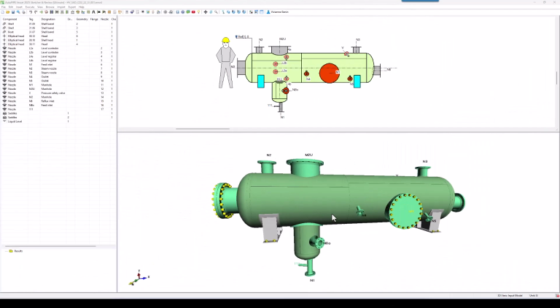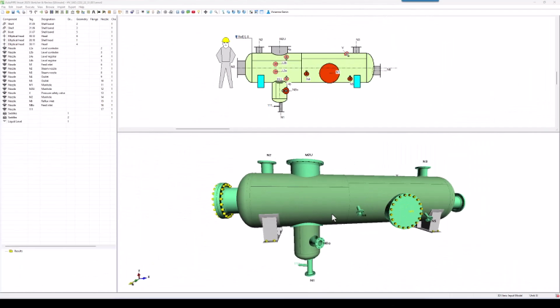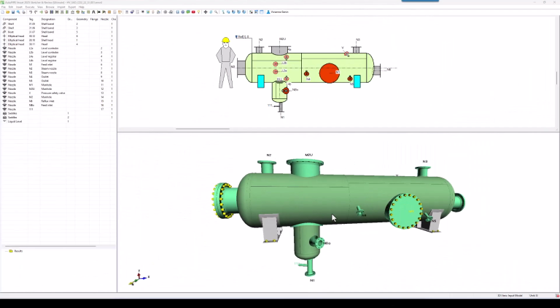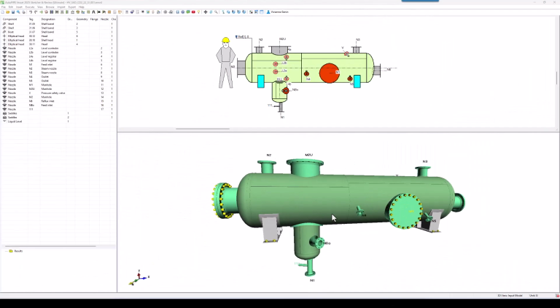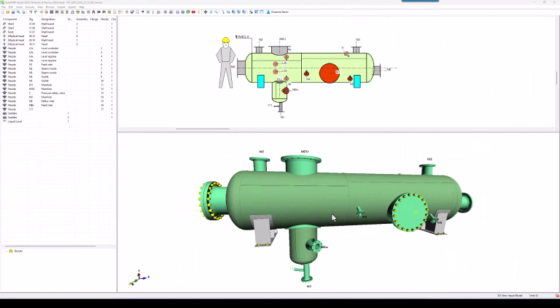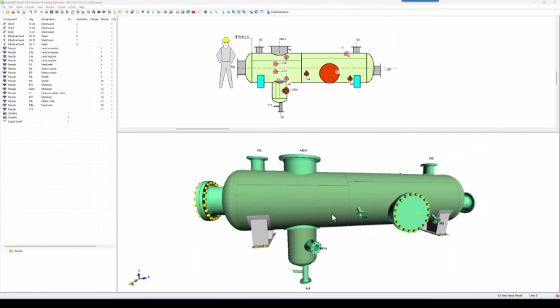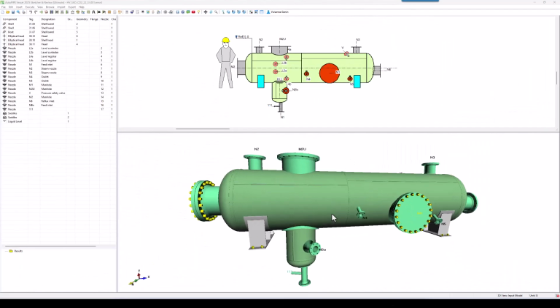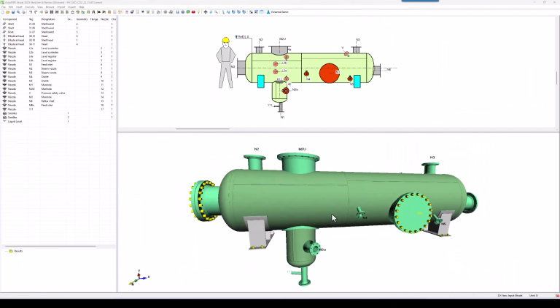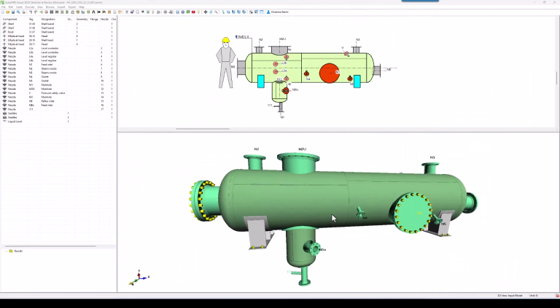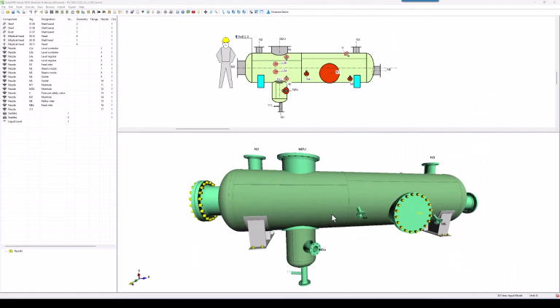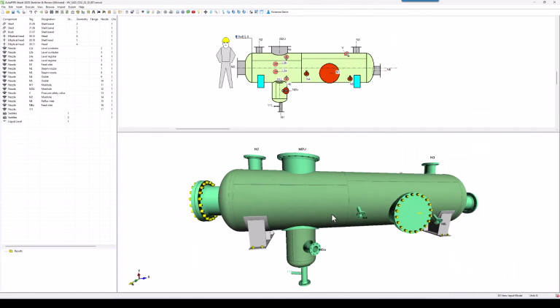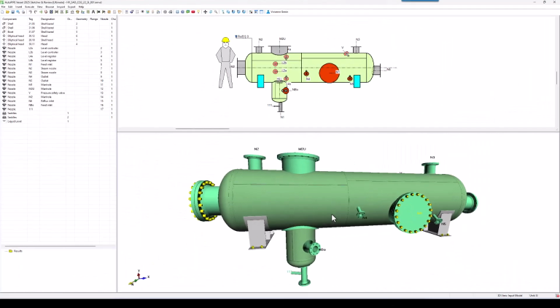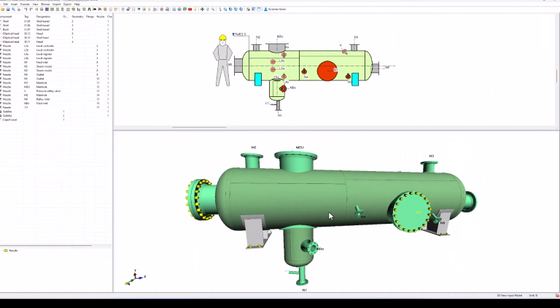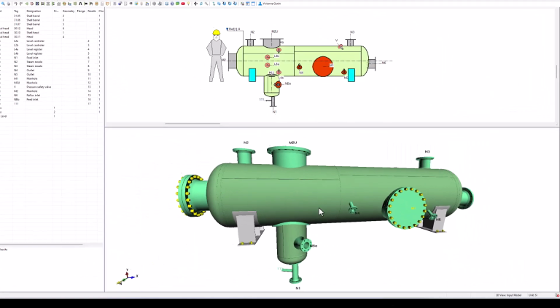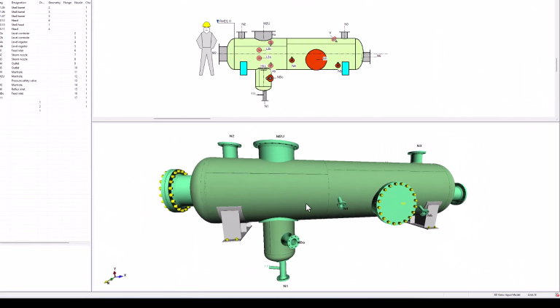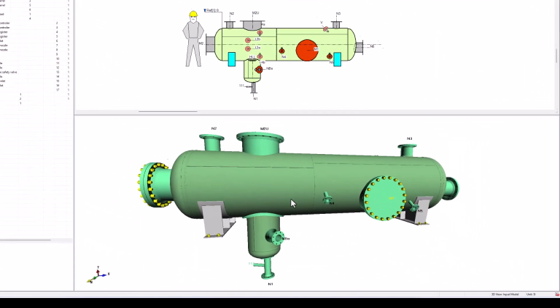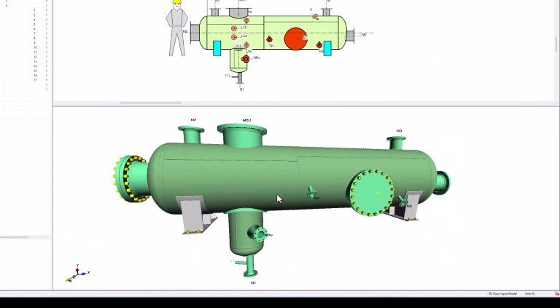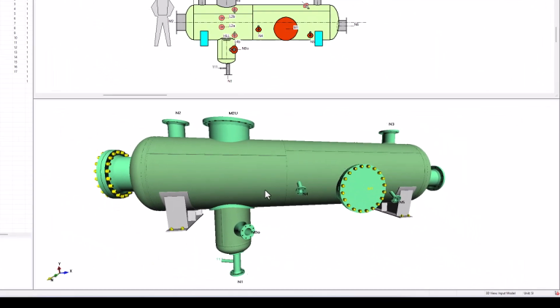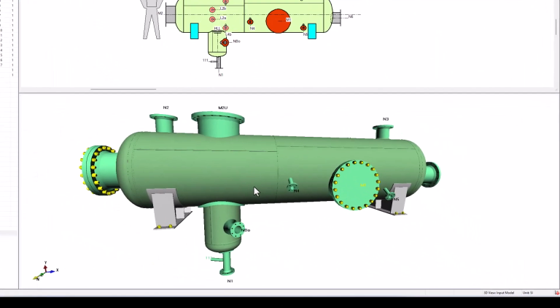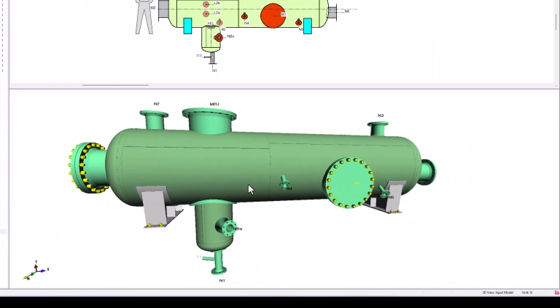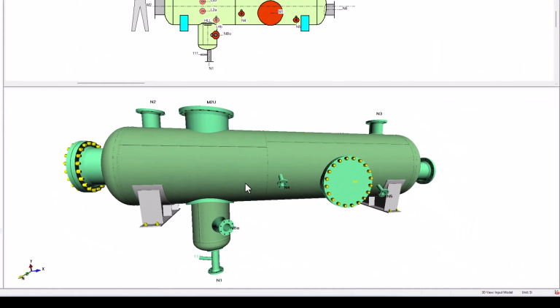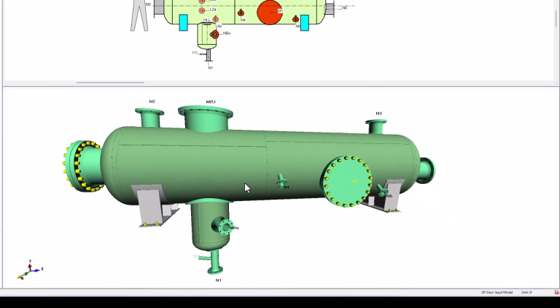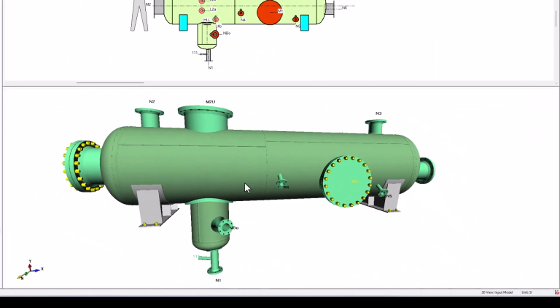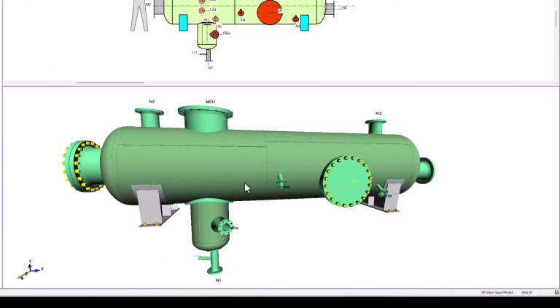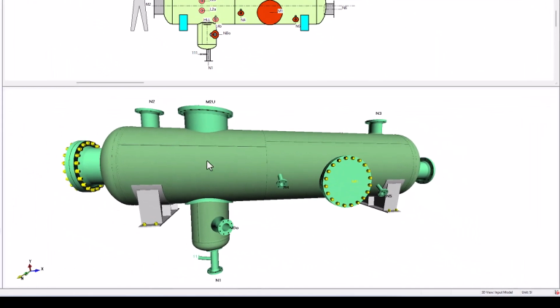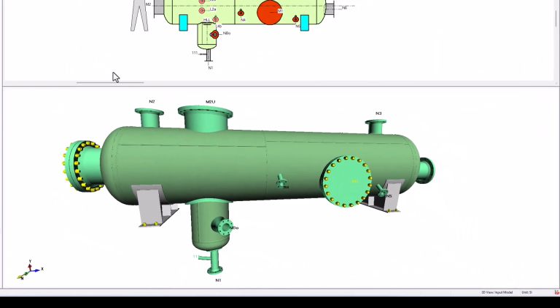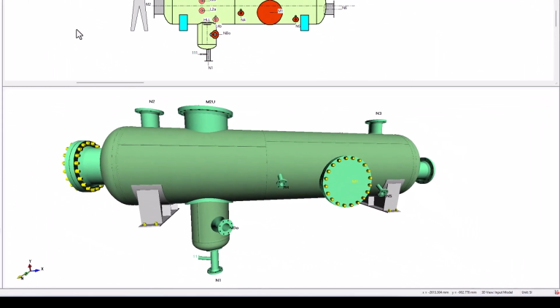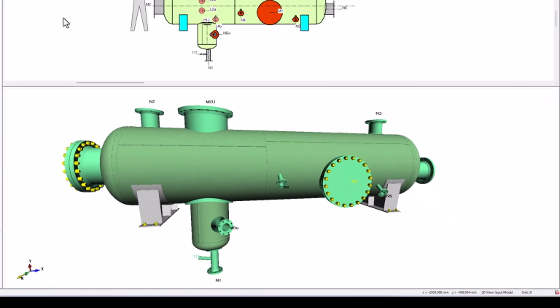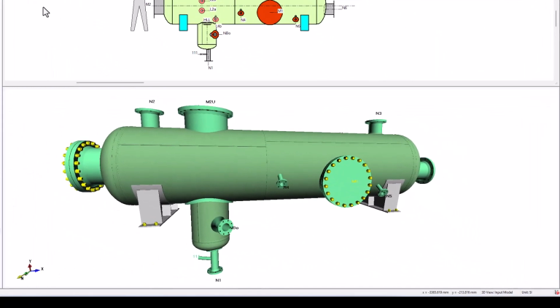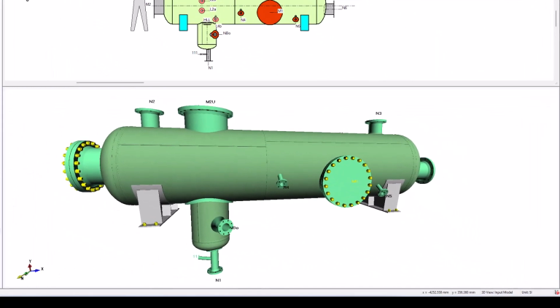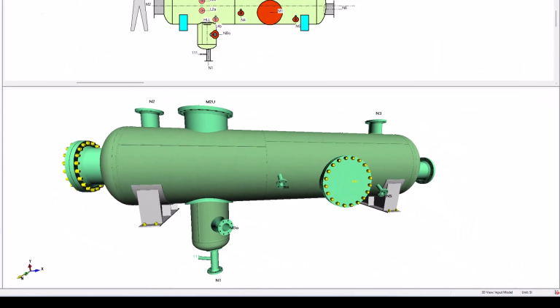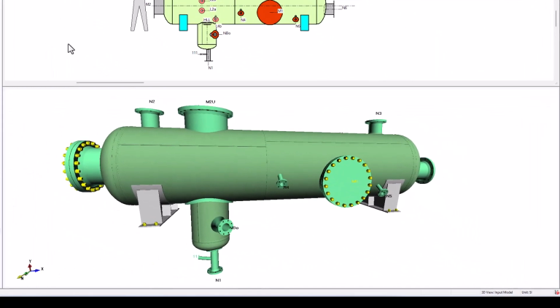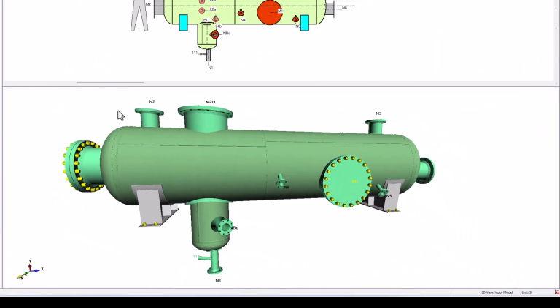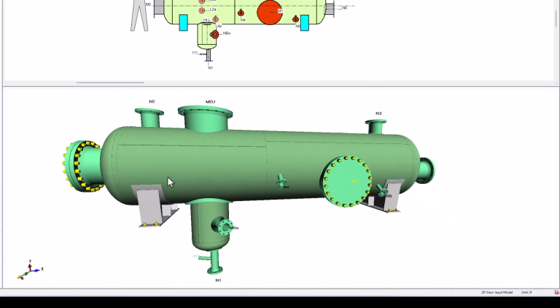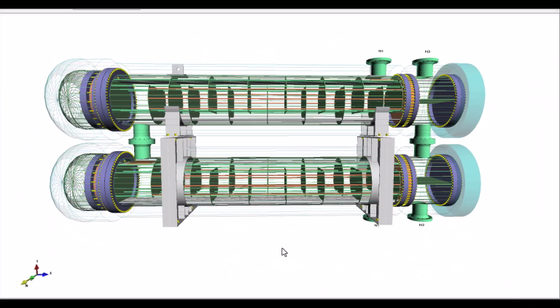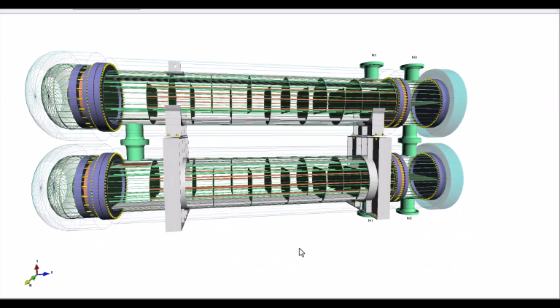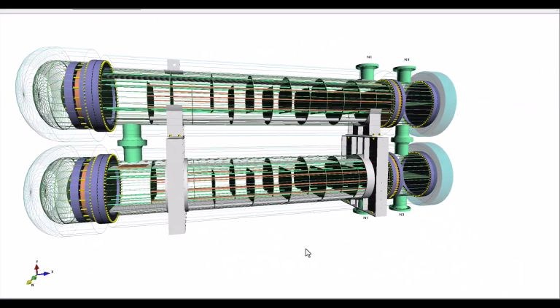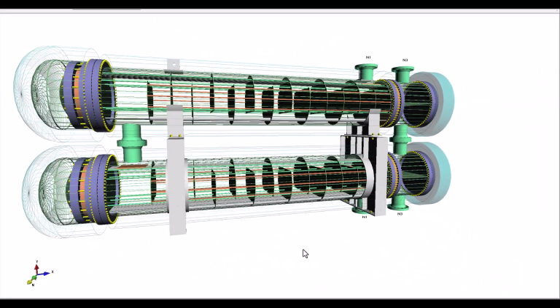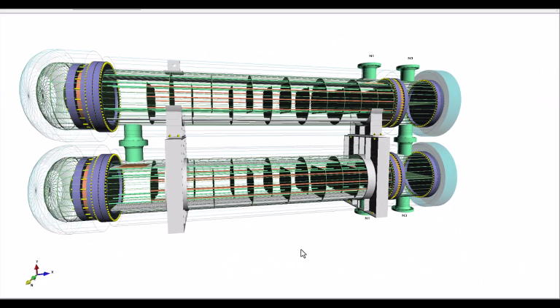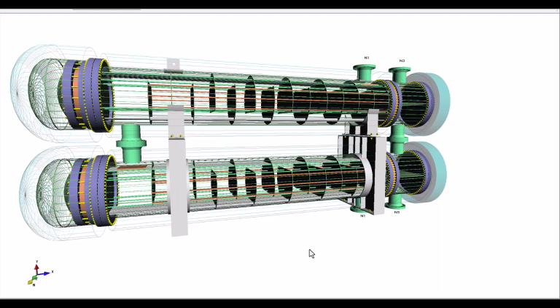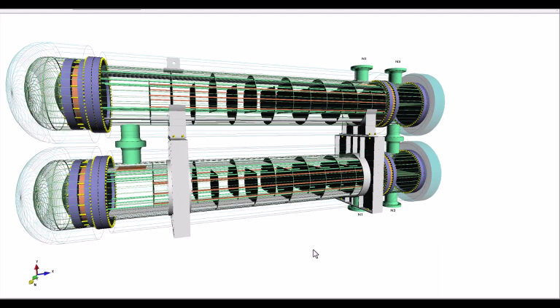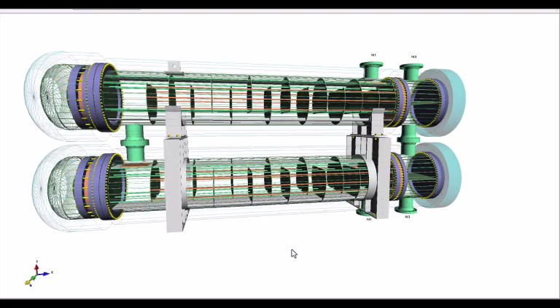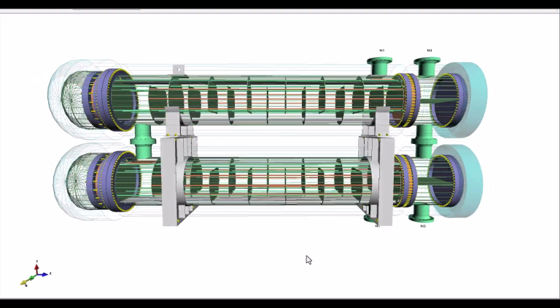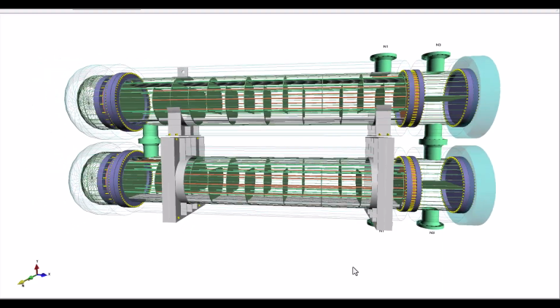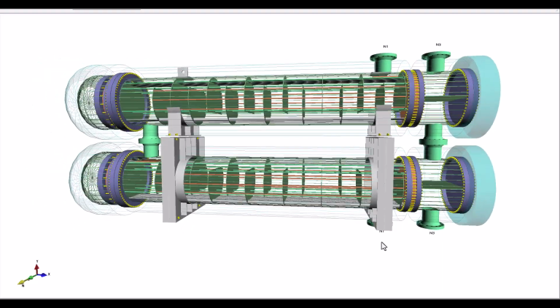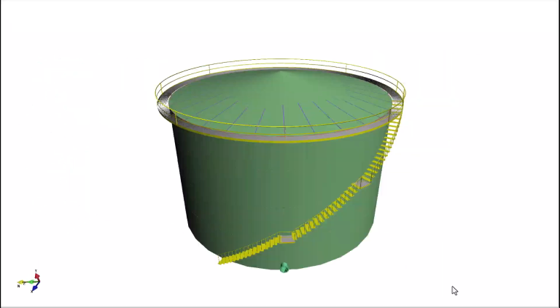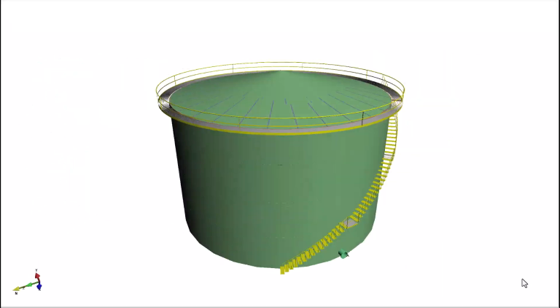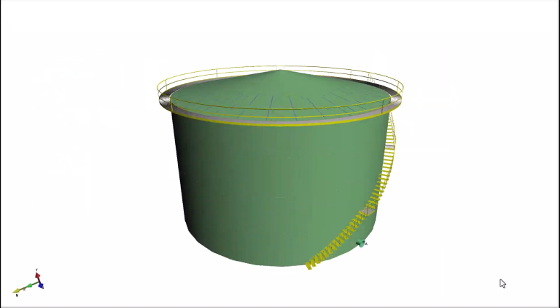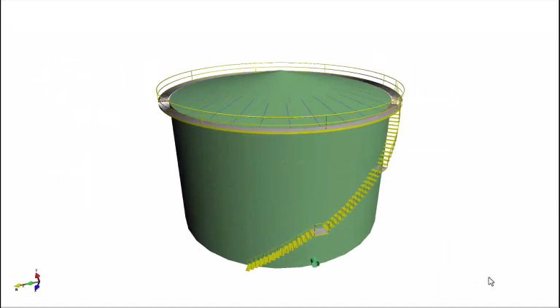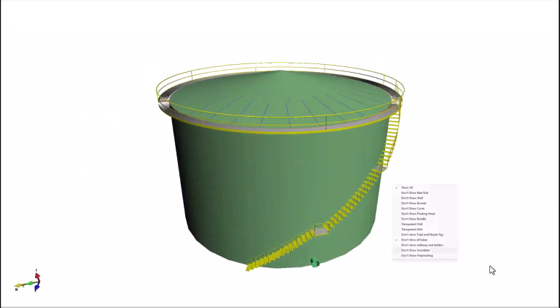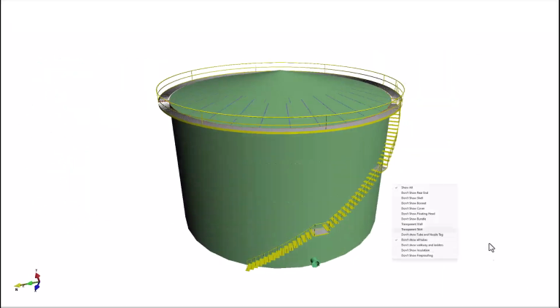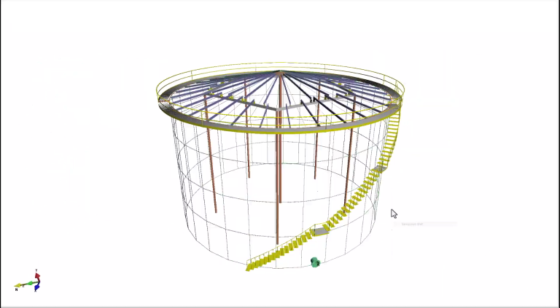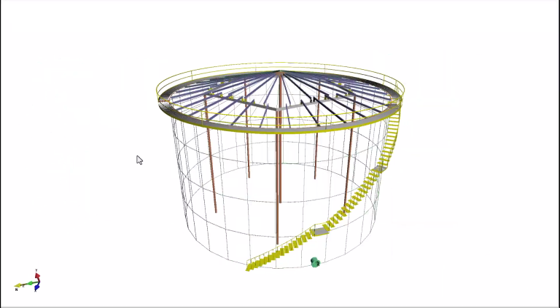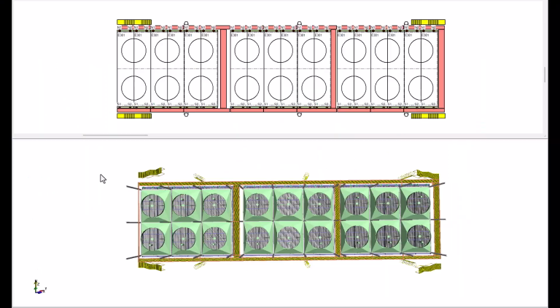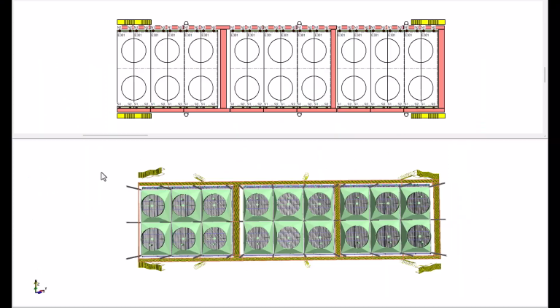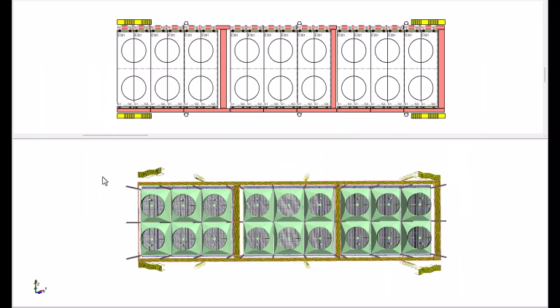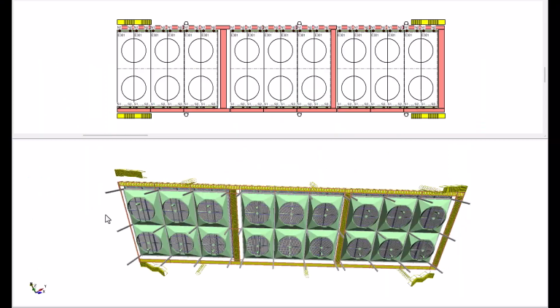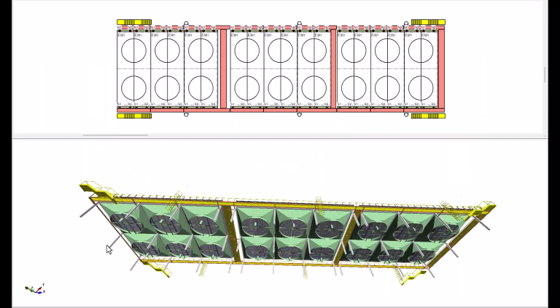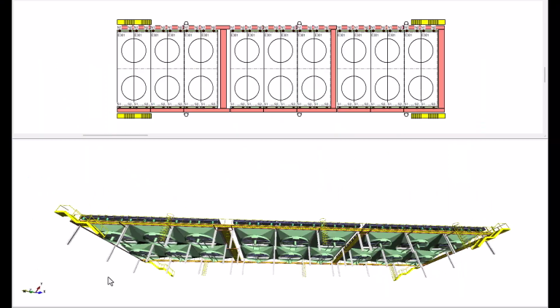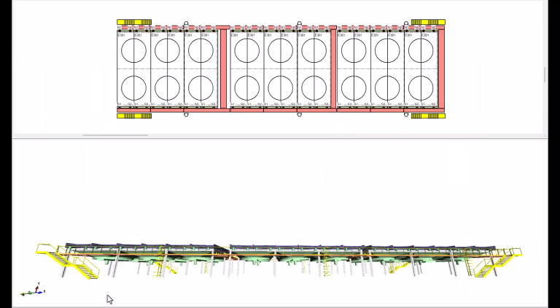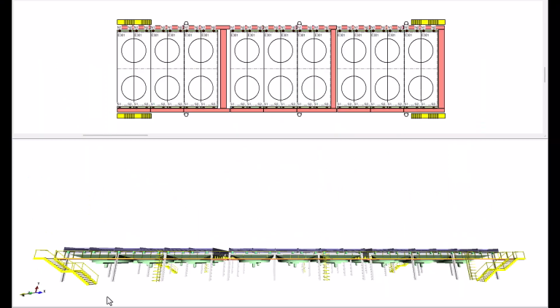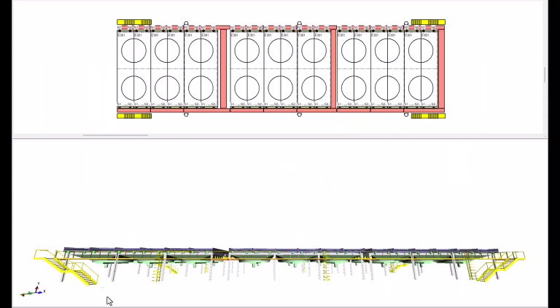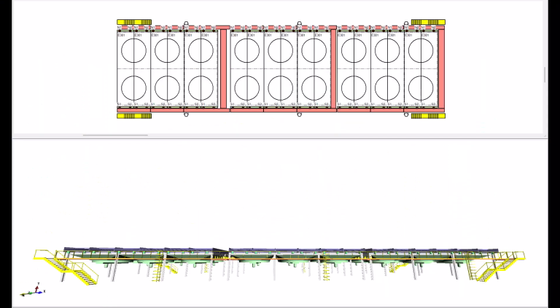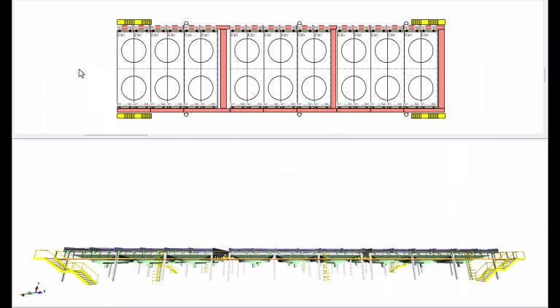AutopiVessel is the solution for designing pressure vessels, heat exchangers, storage tanks, and air coolers.